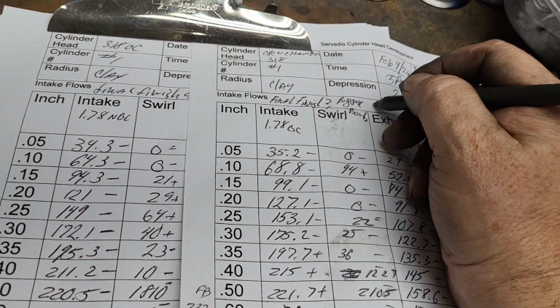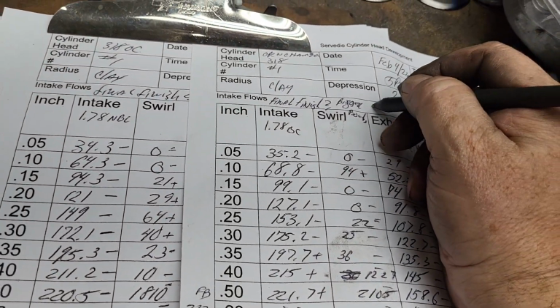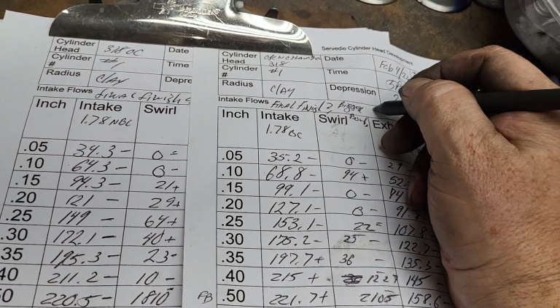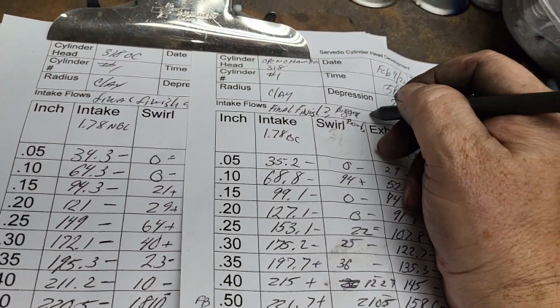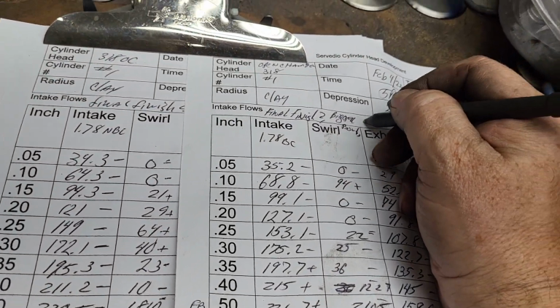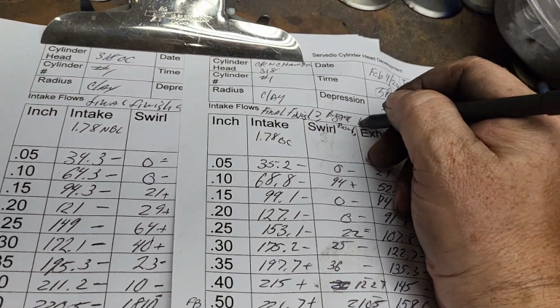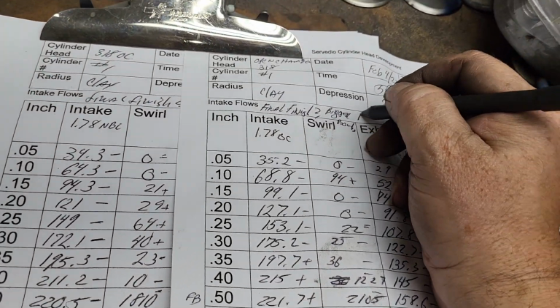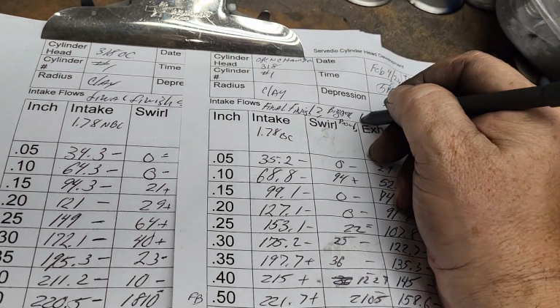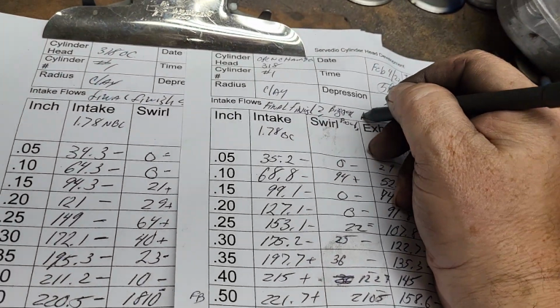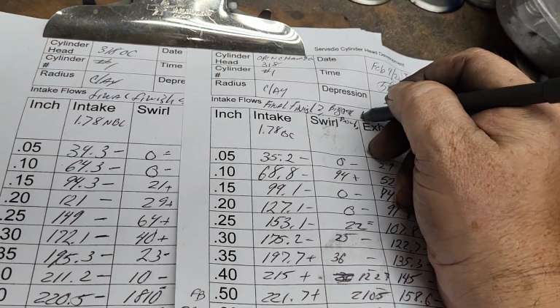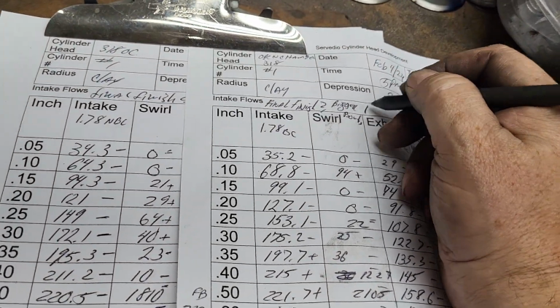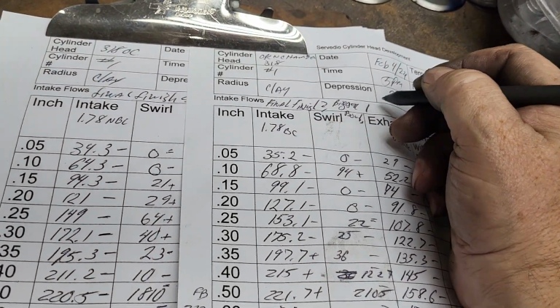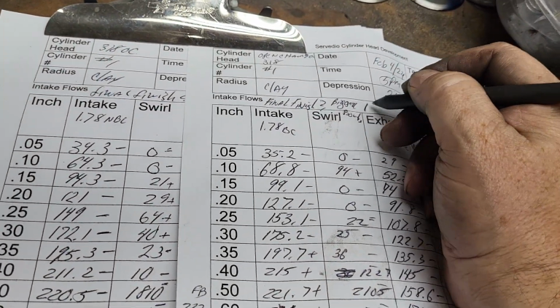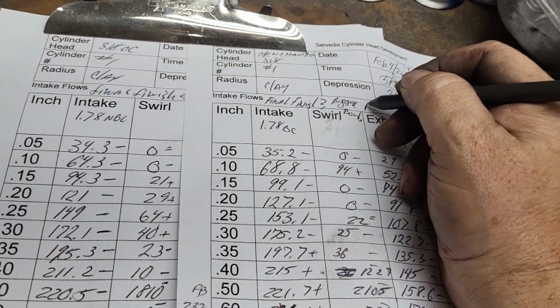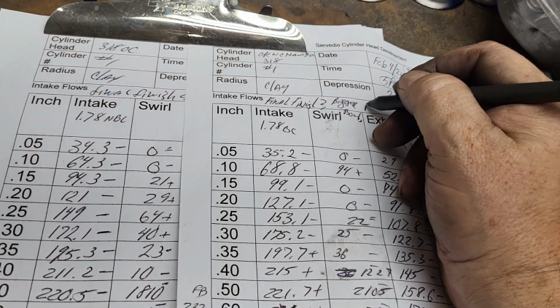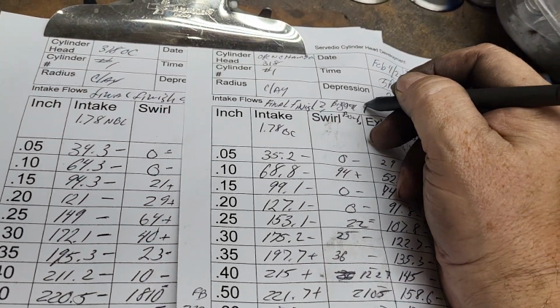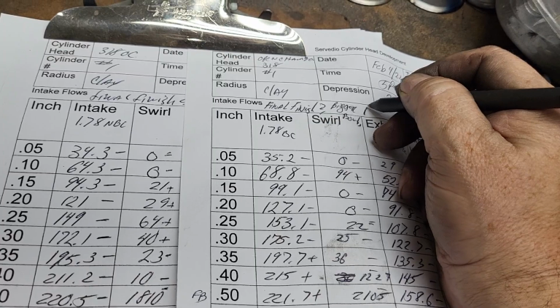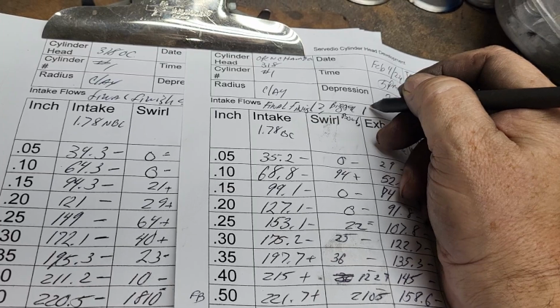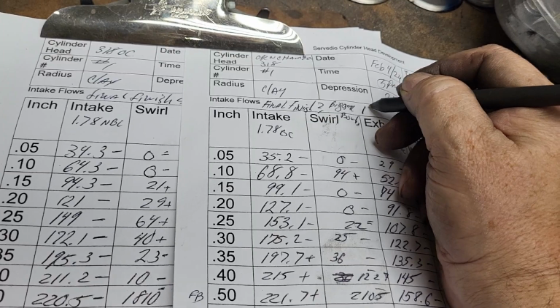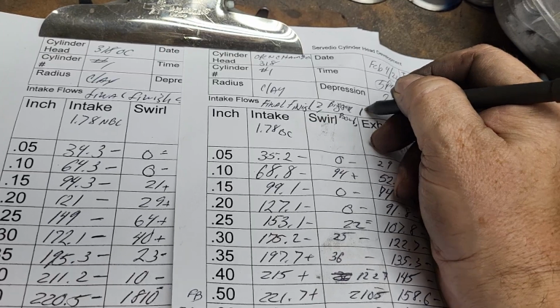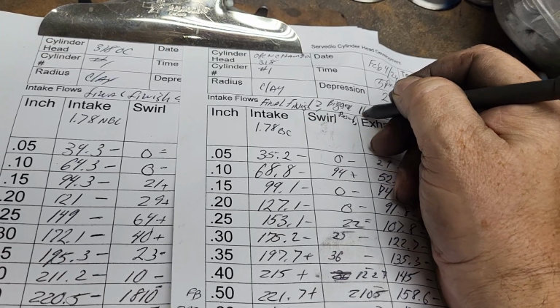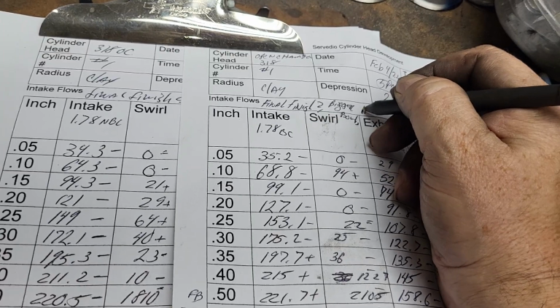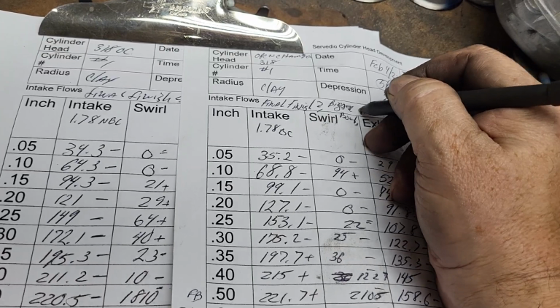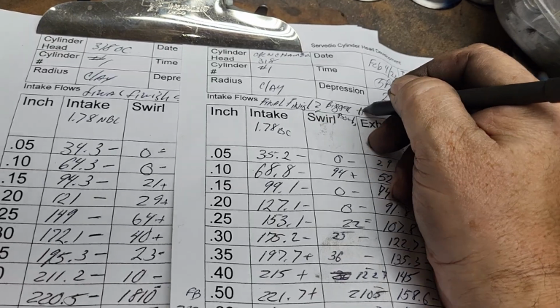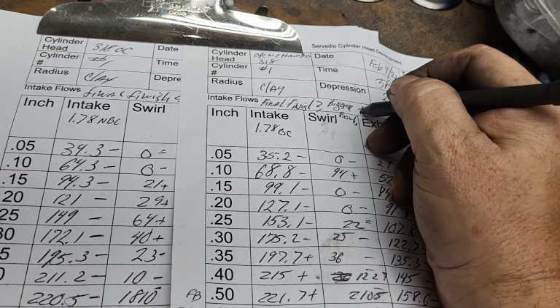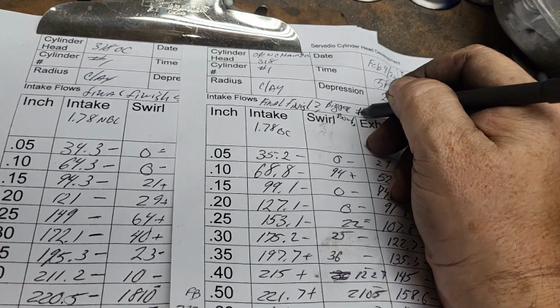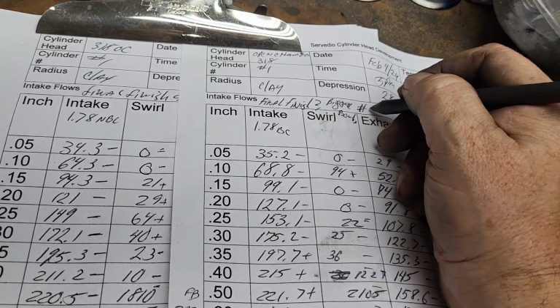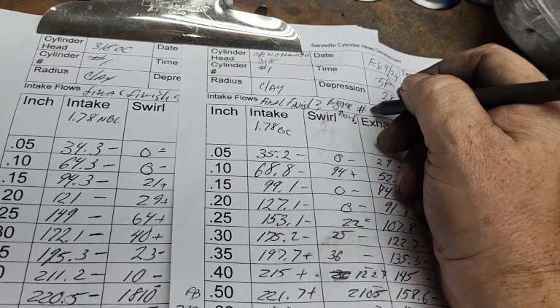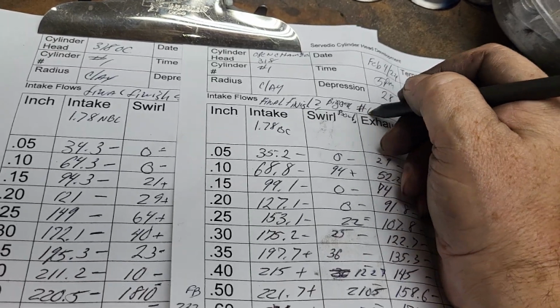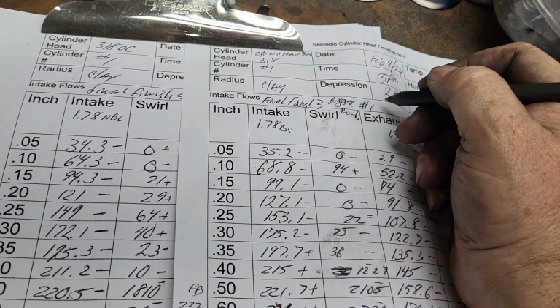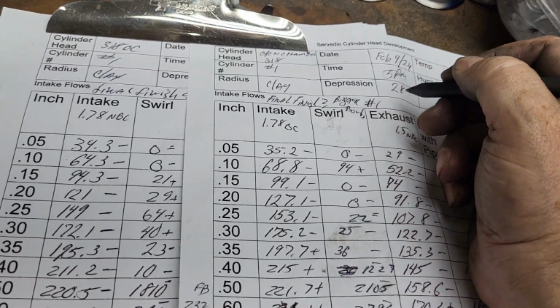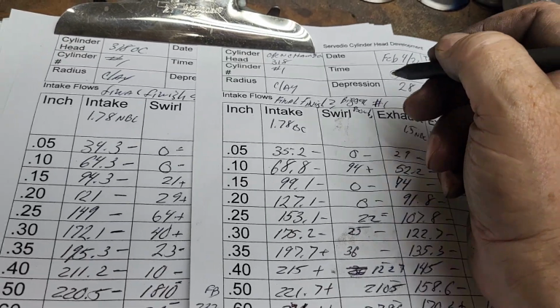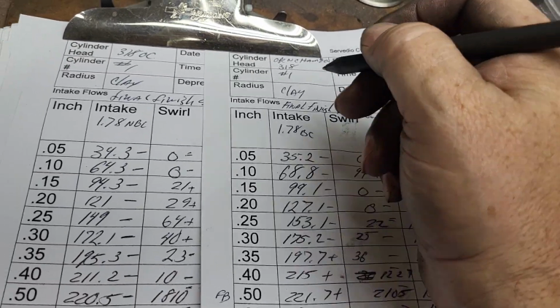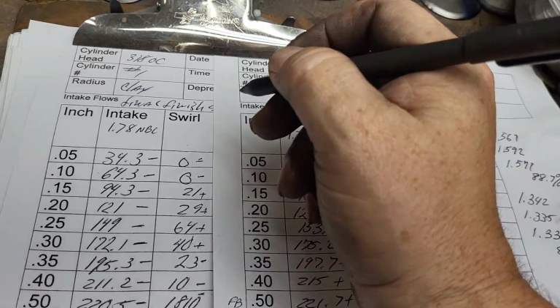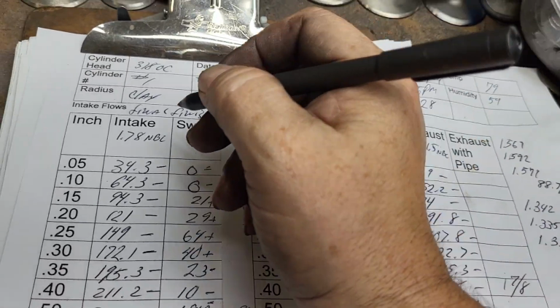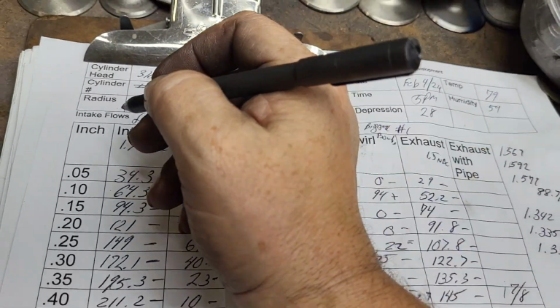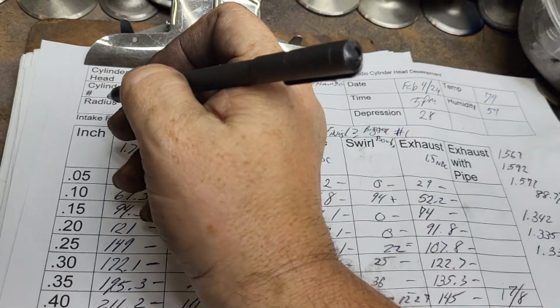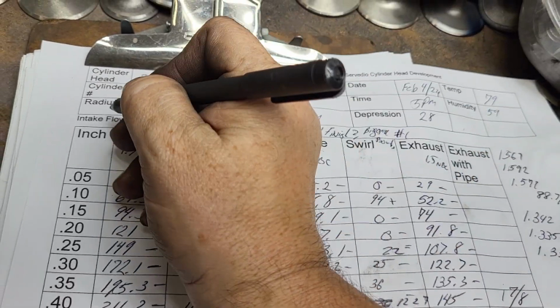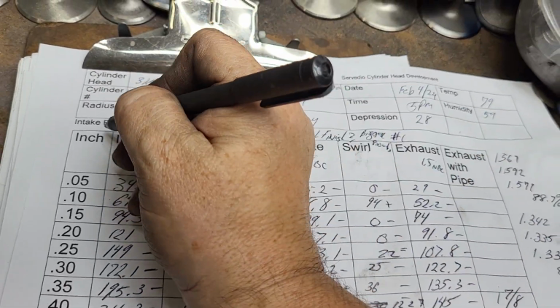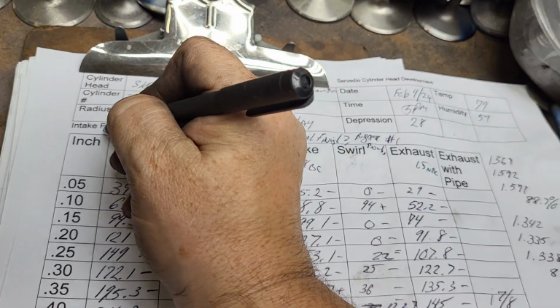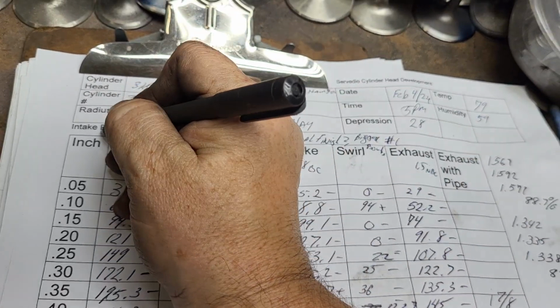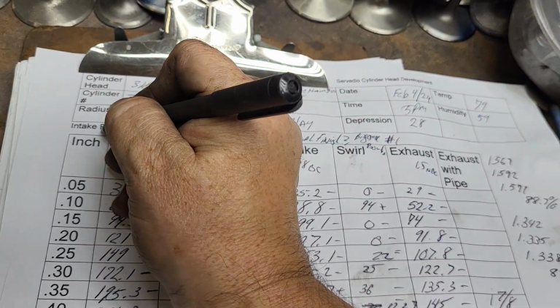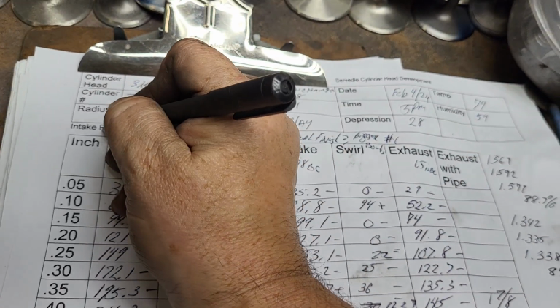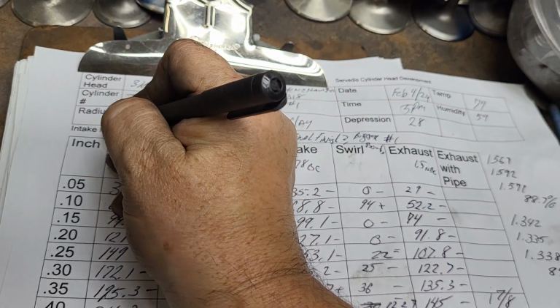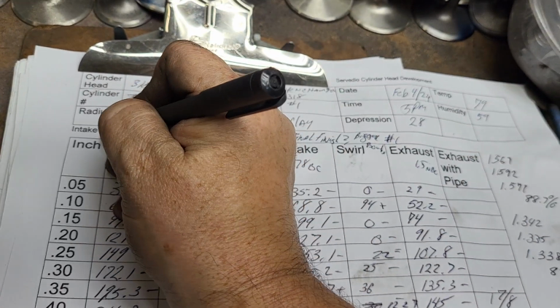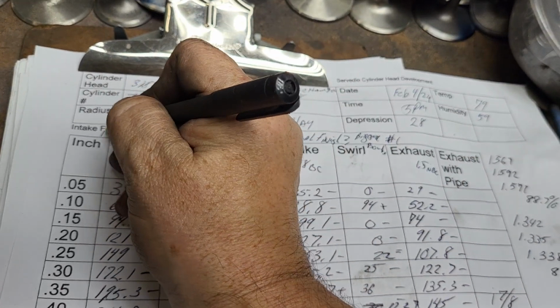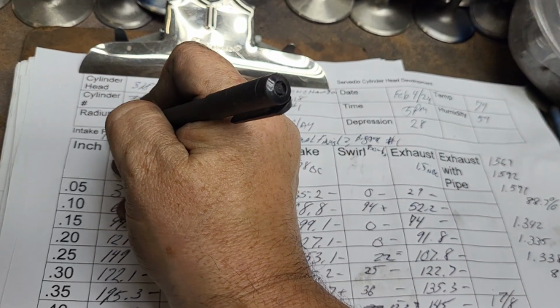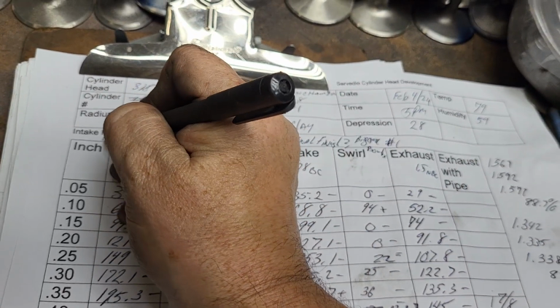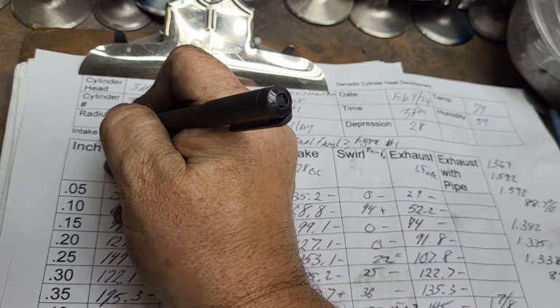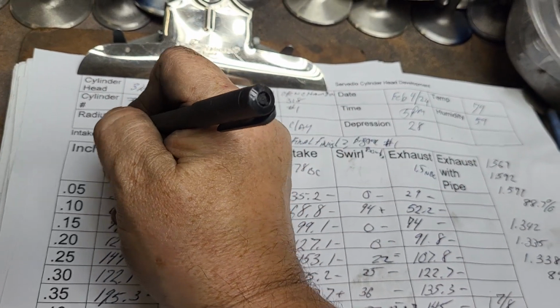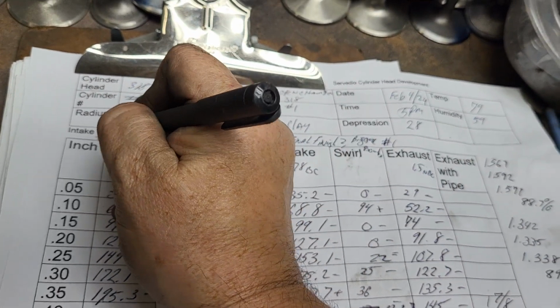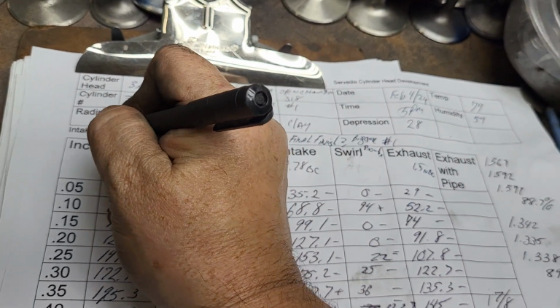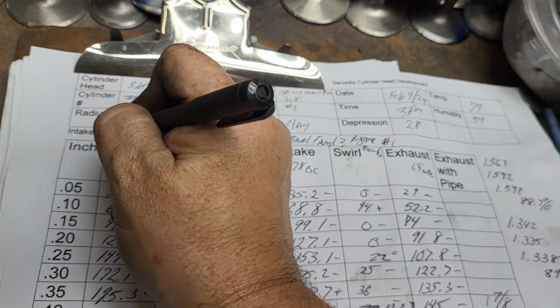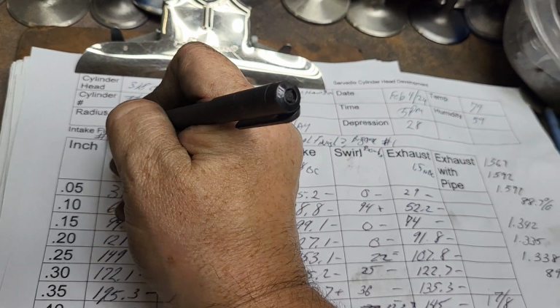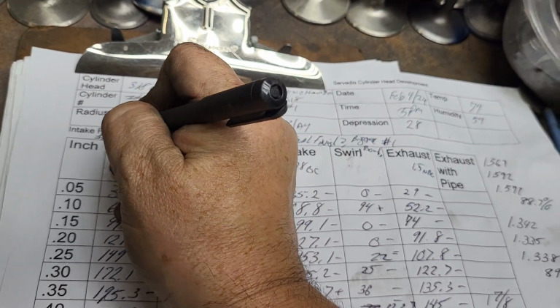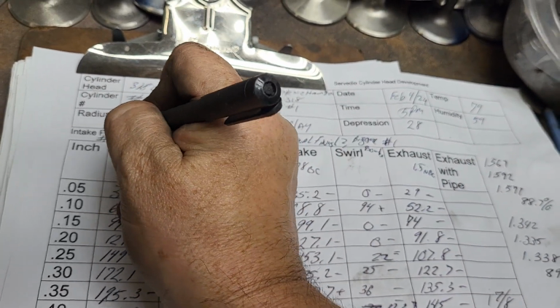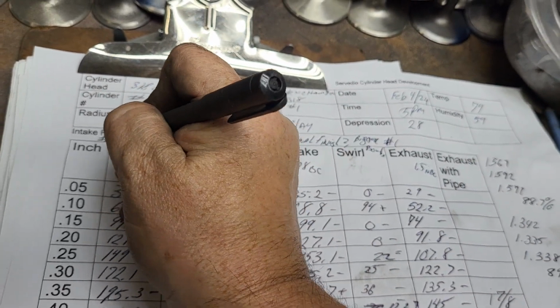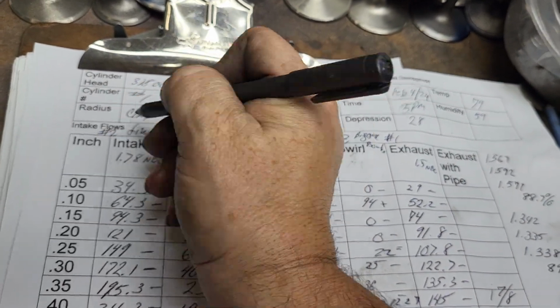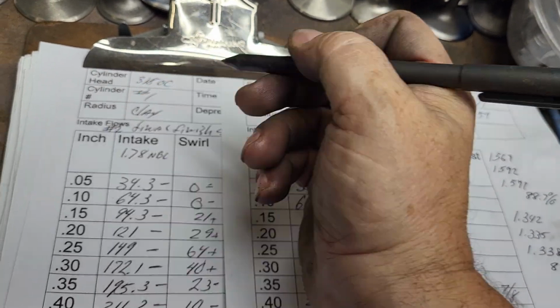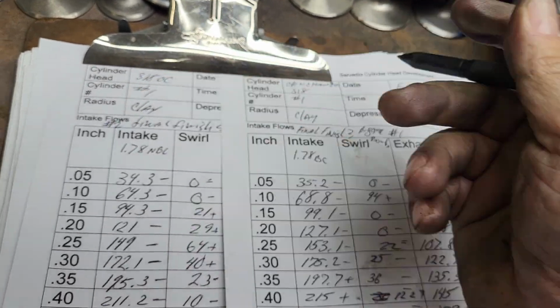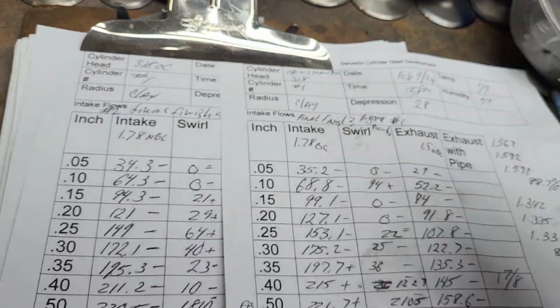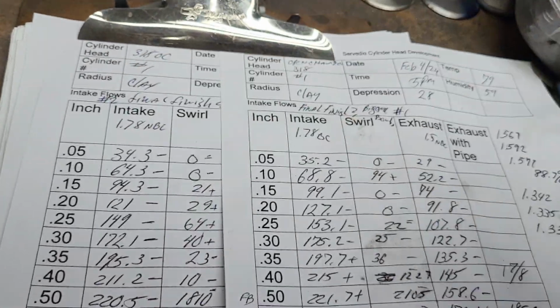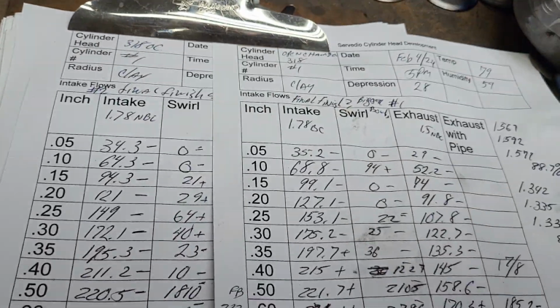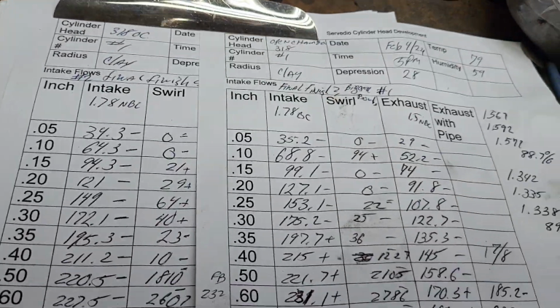We're going to make this number one, and we're going to make final finish number two here.